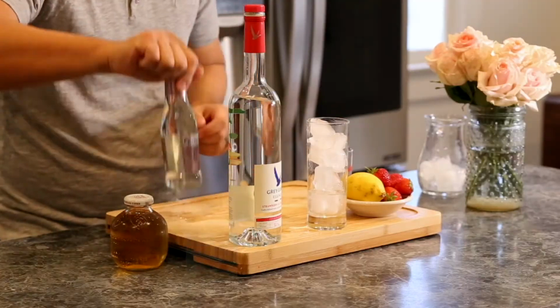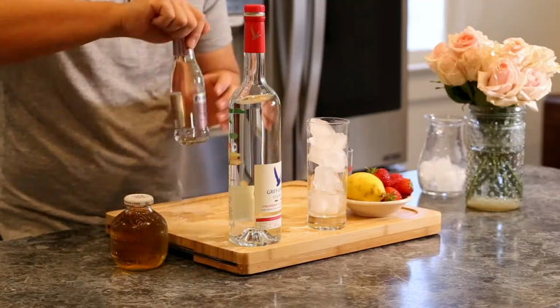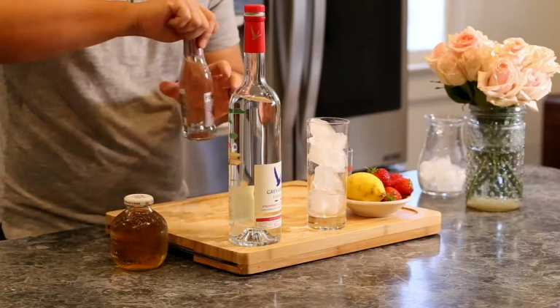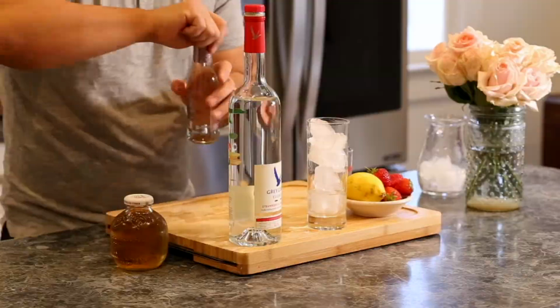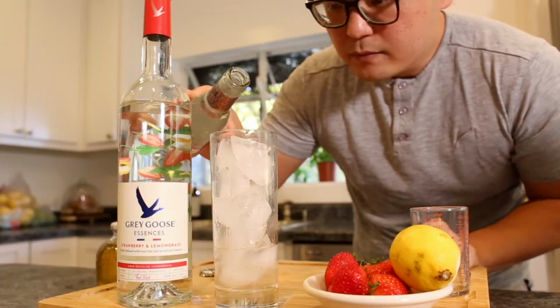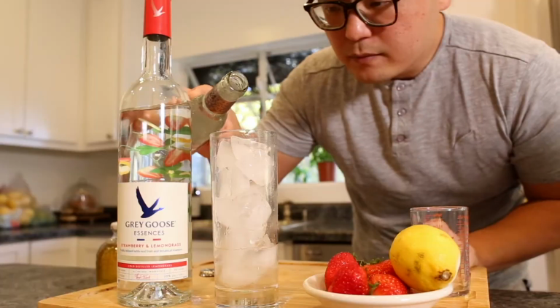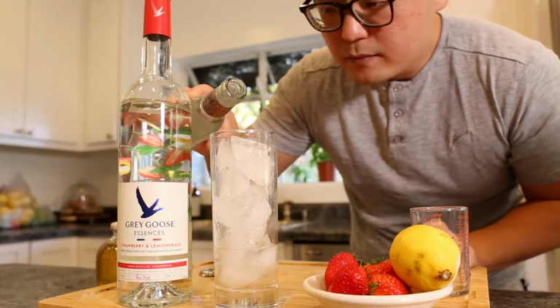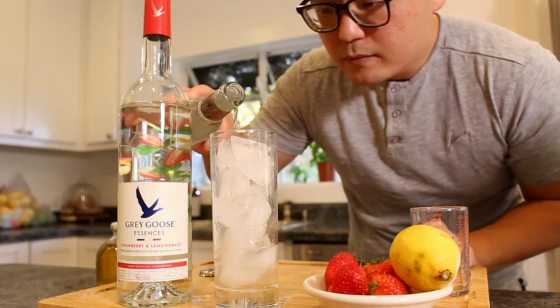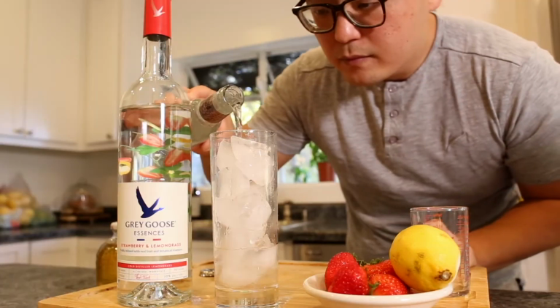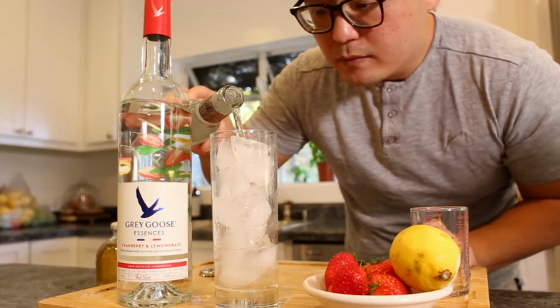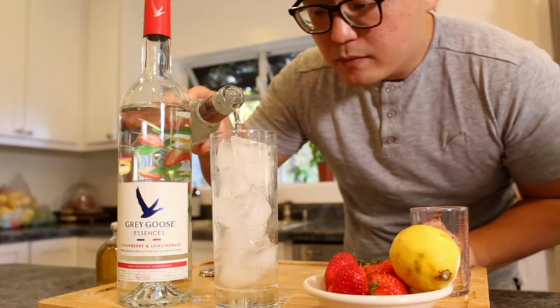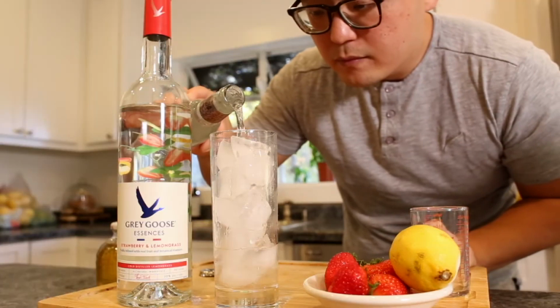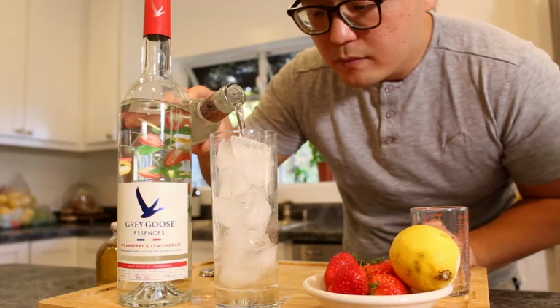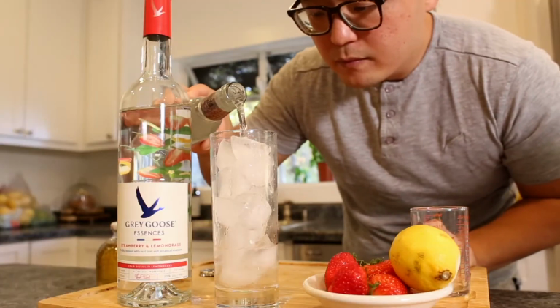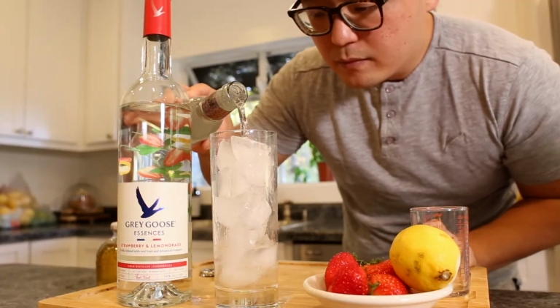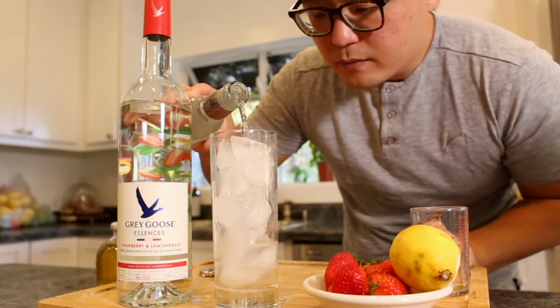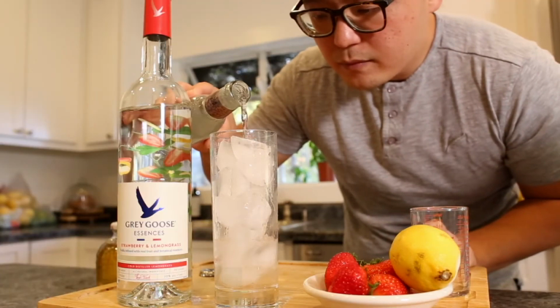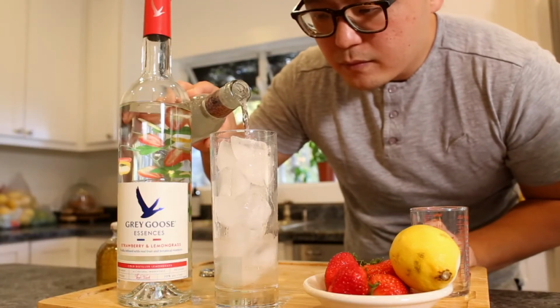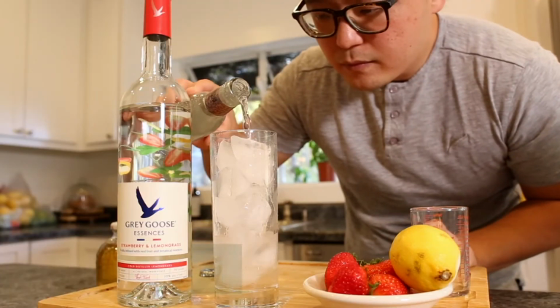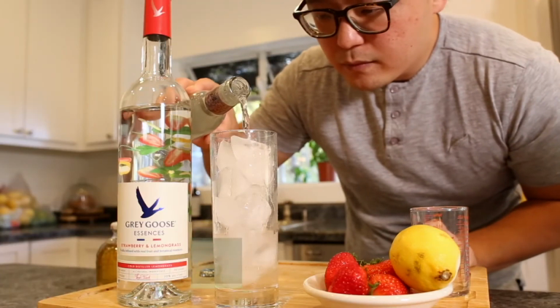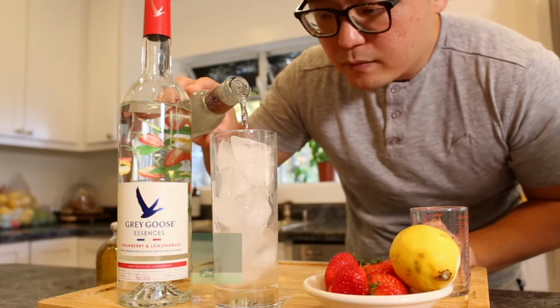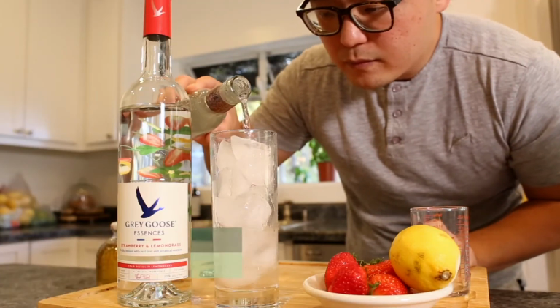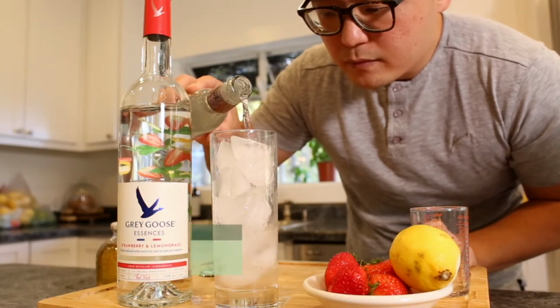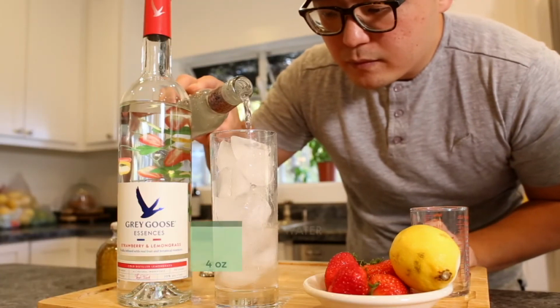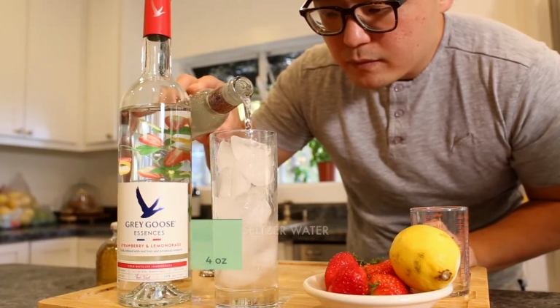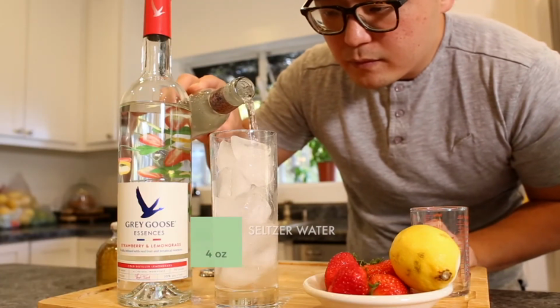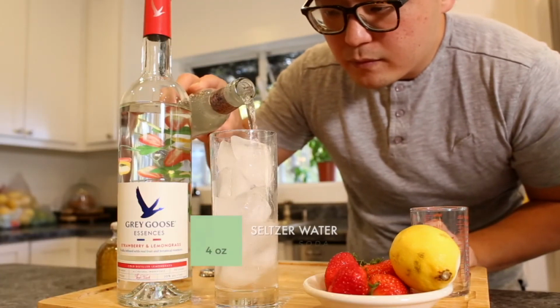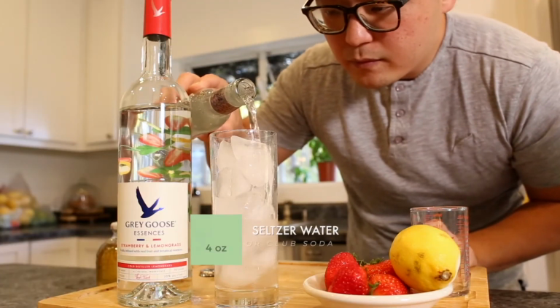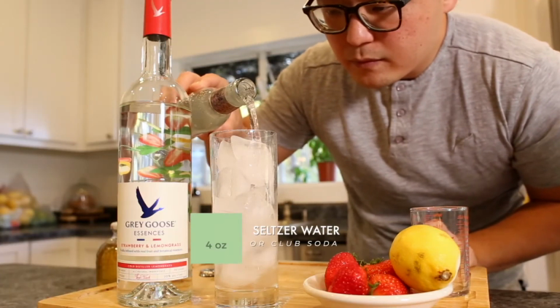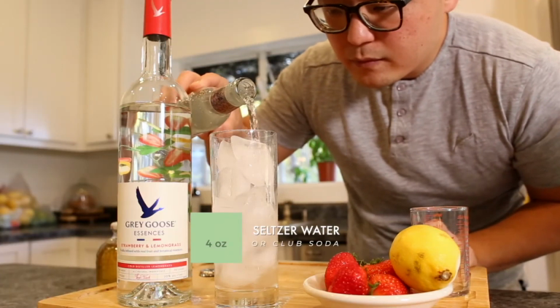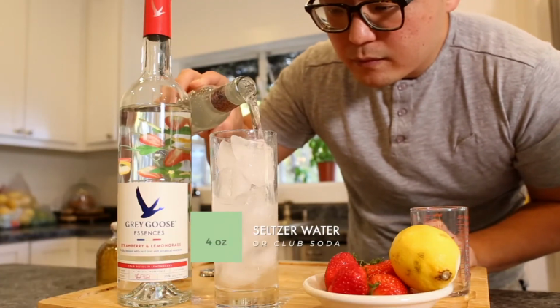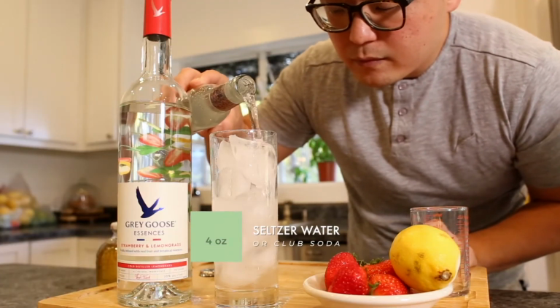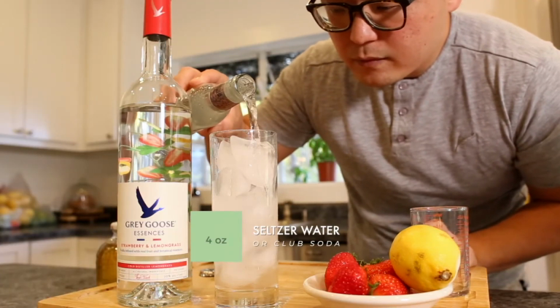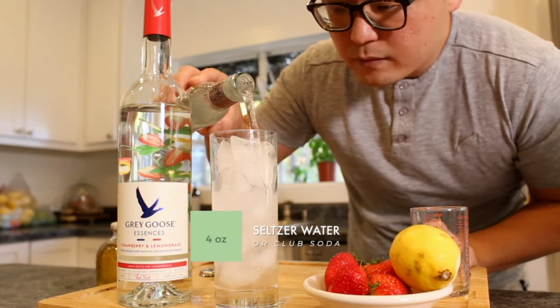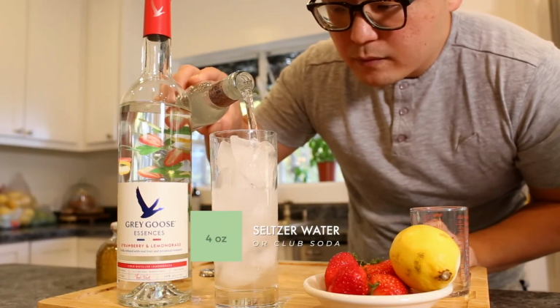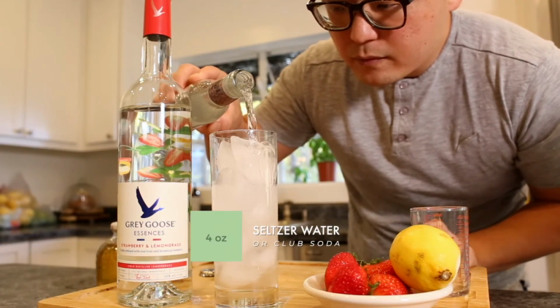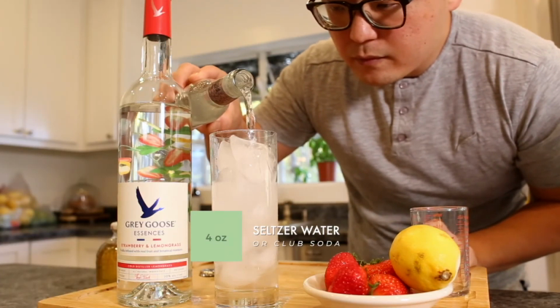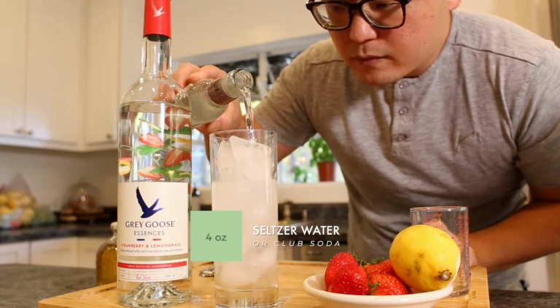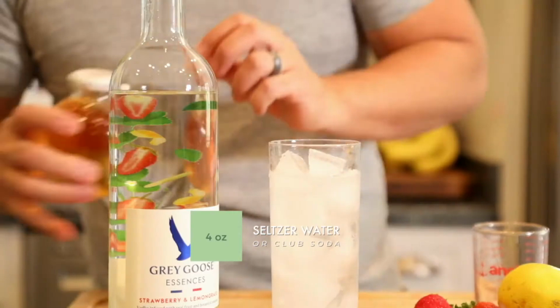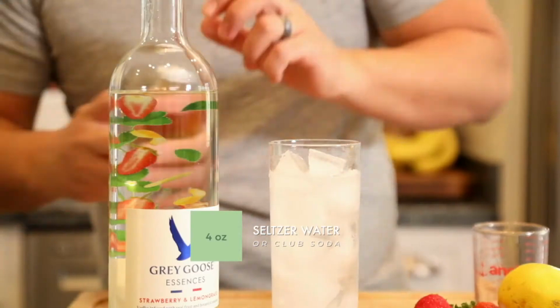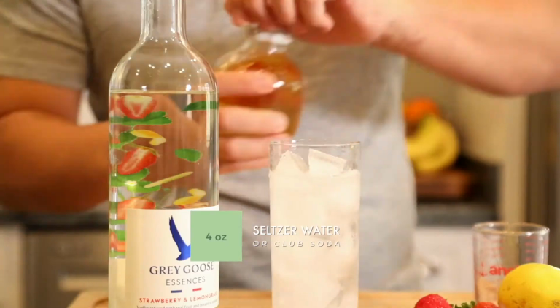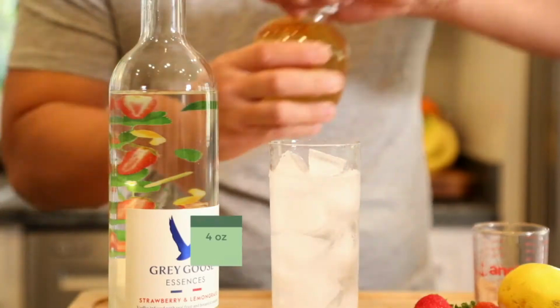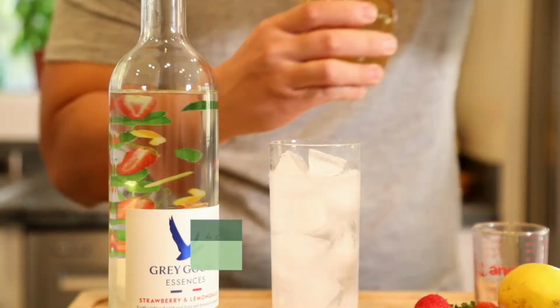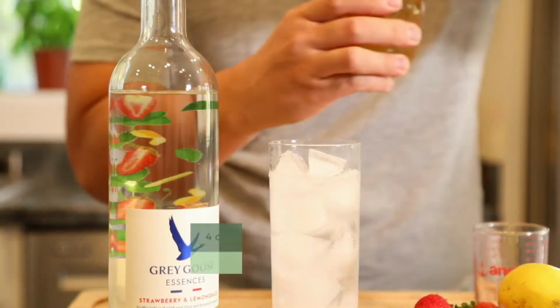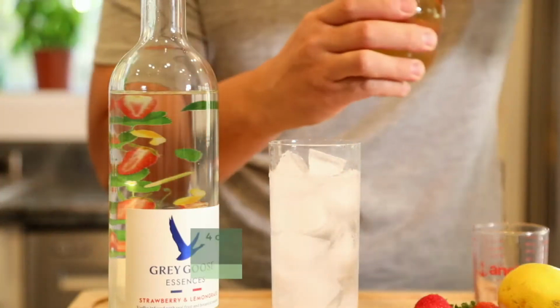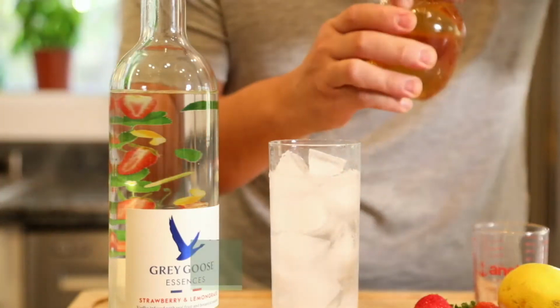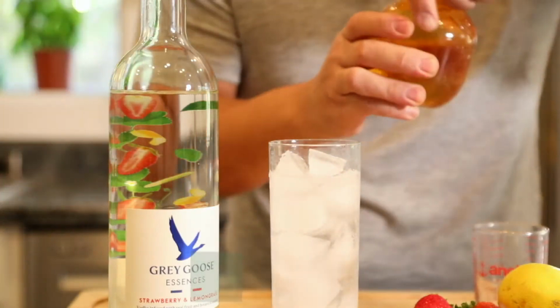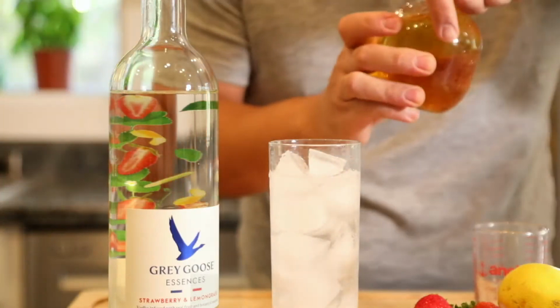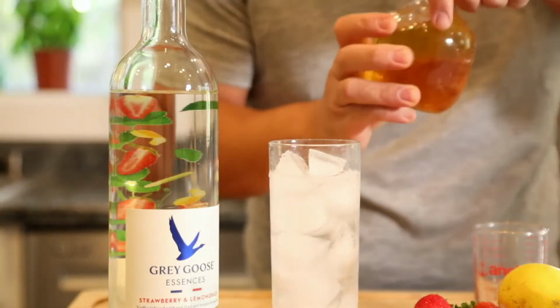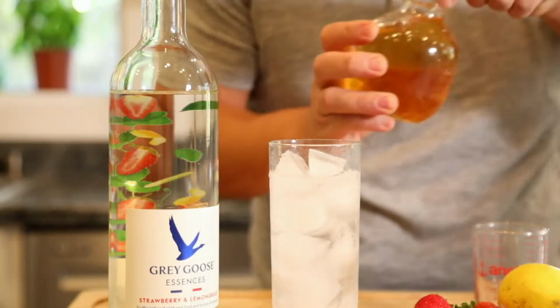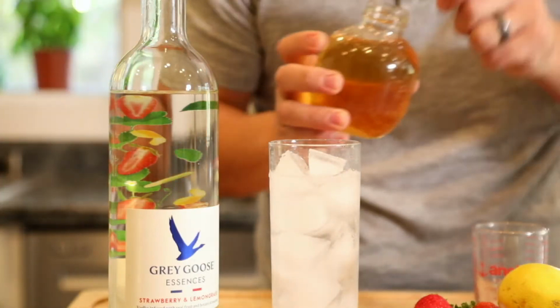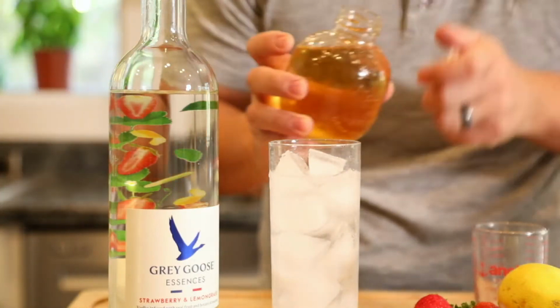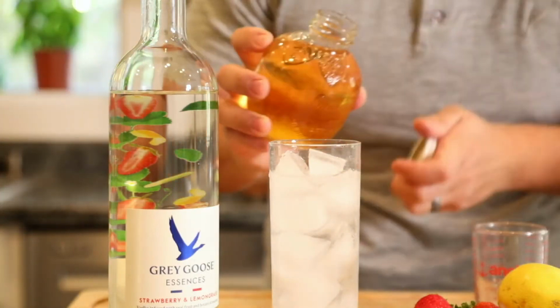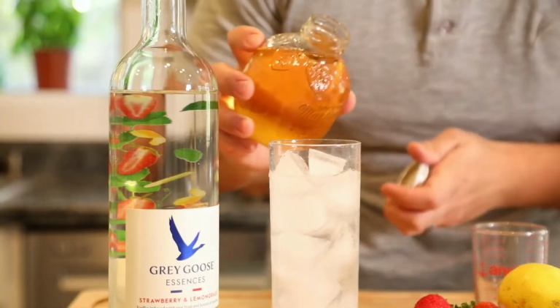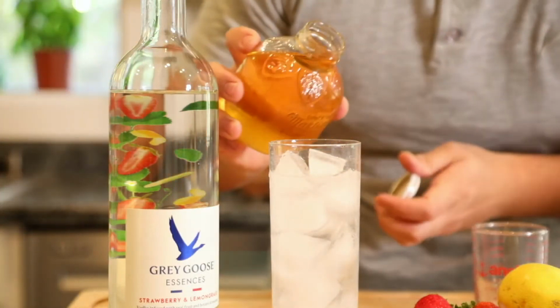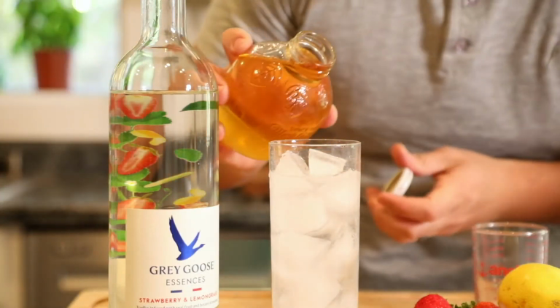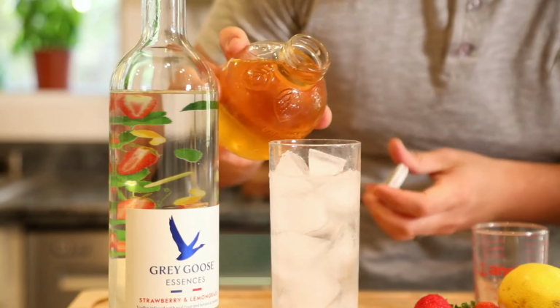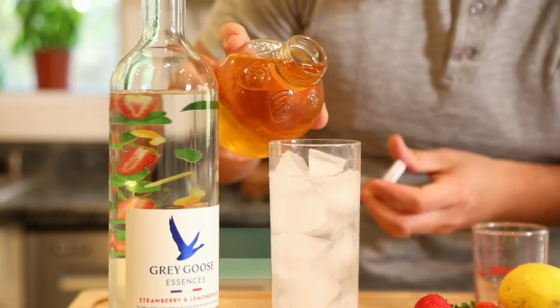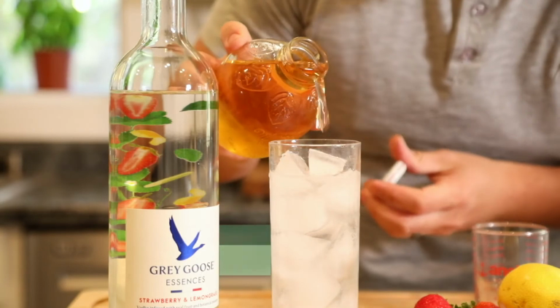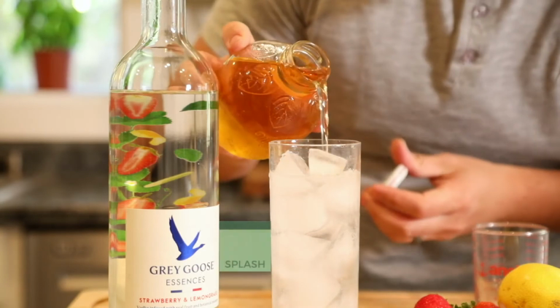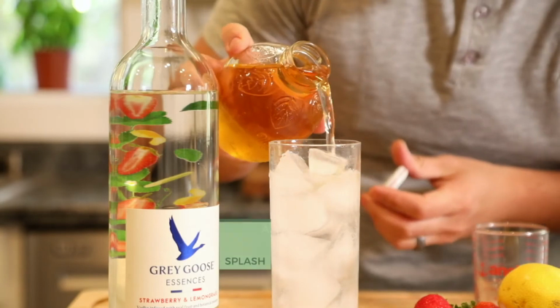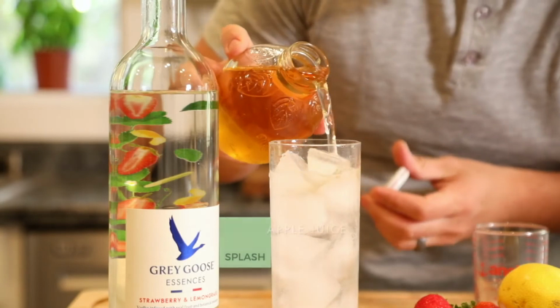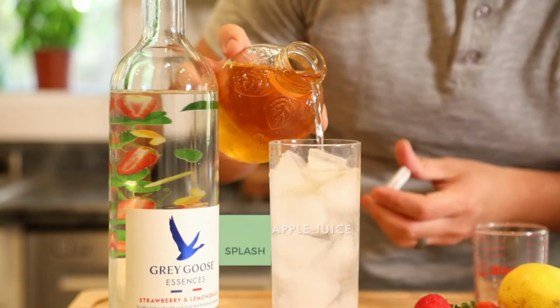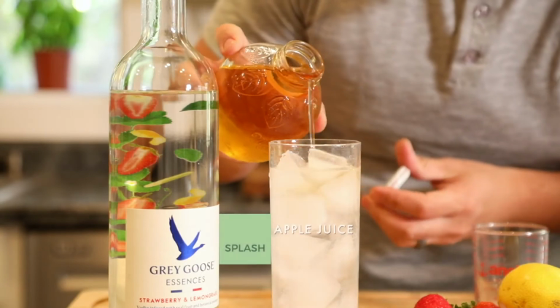Next, pour out about 4 ounces of soda about to the top of your glass, and then add a splash of apple juice.